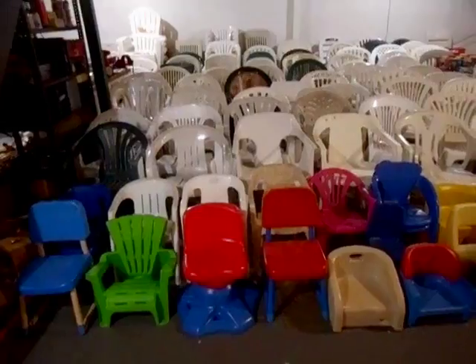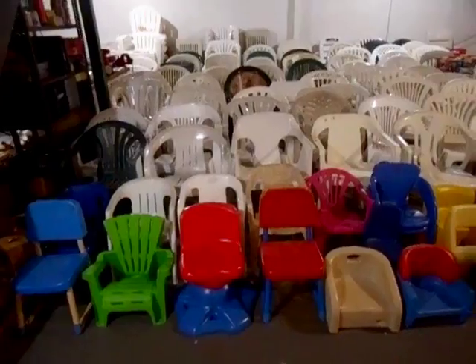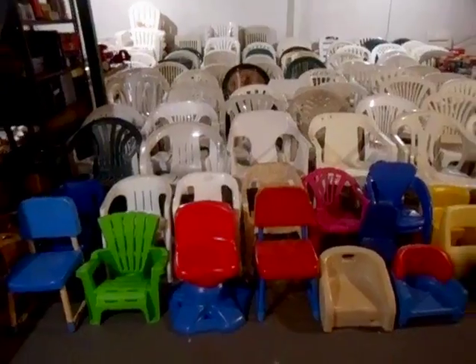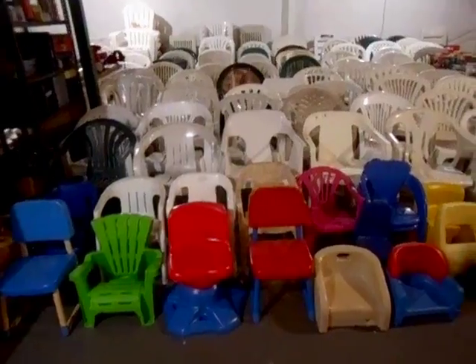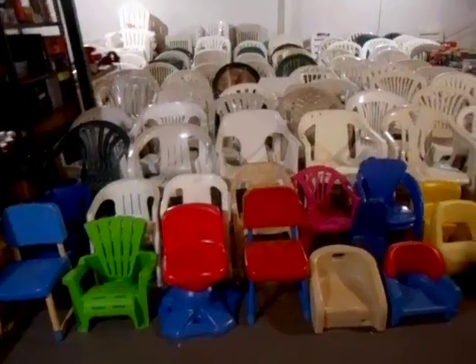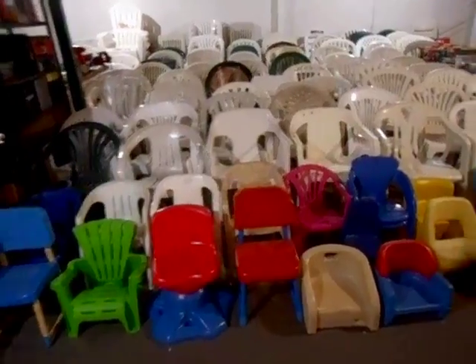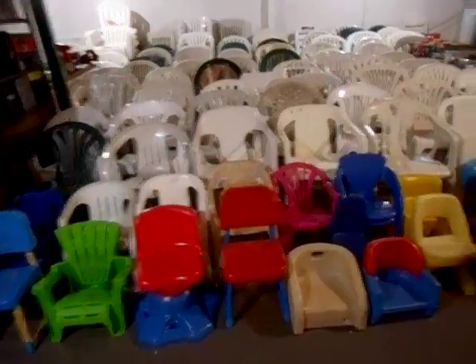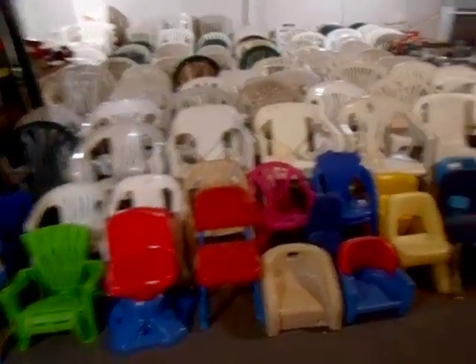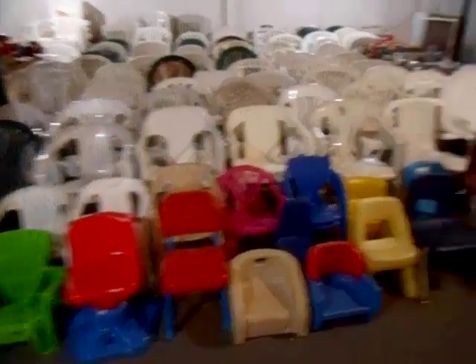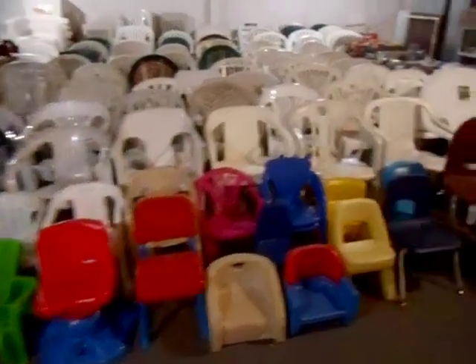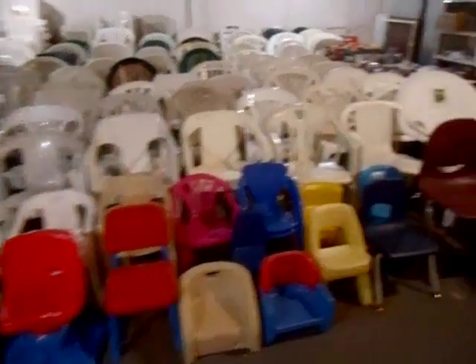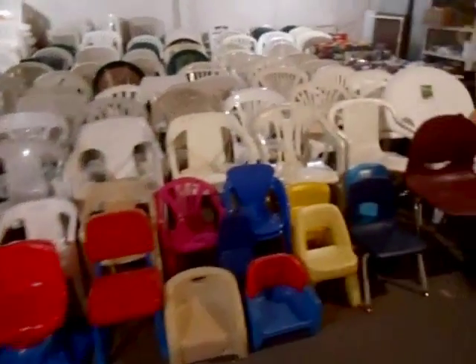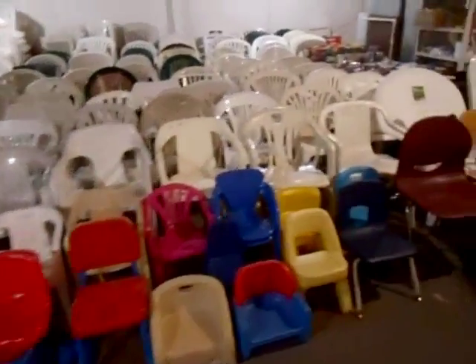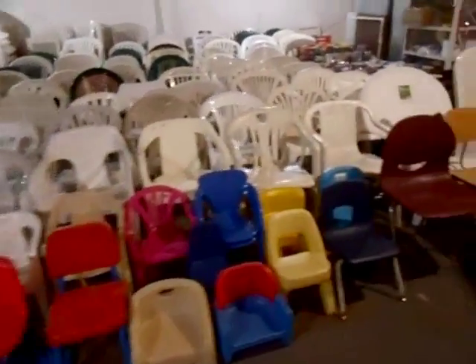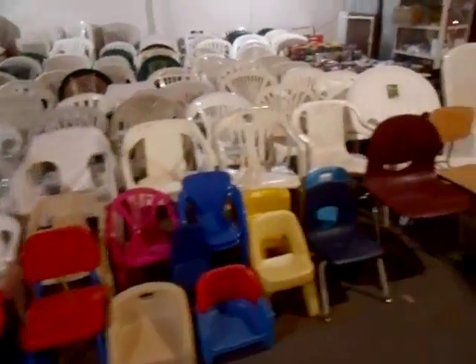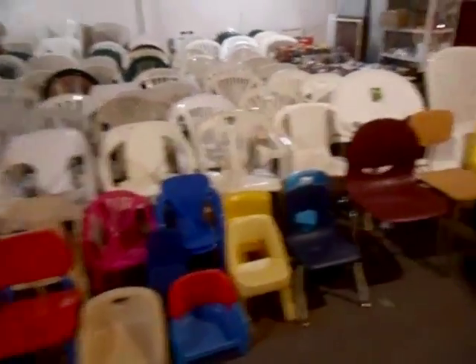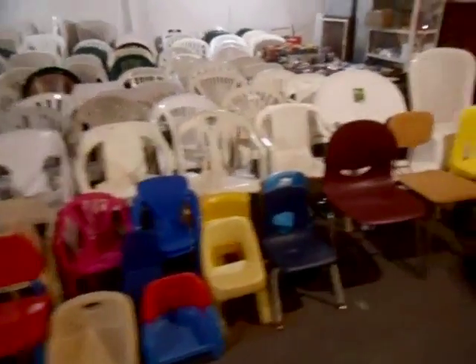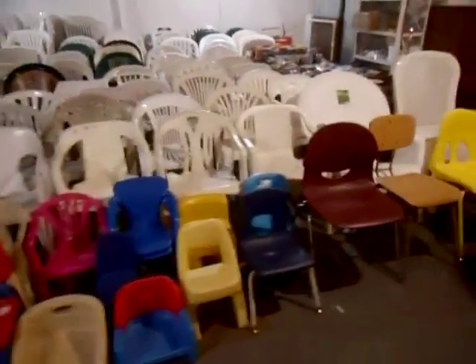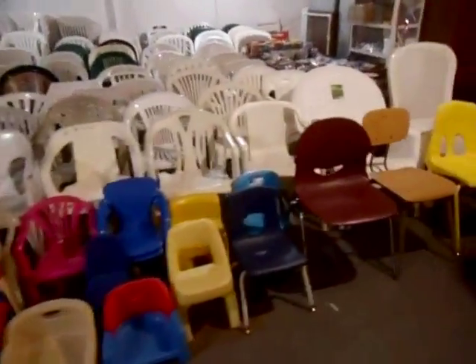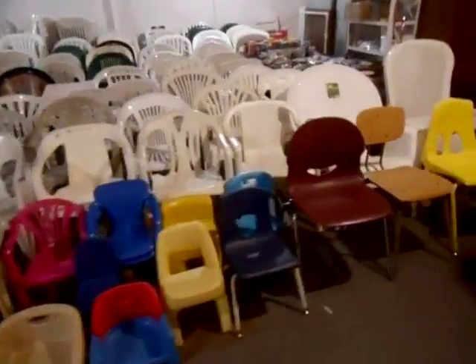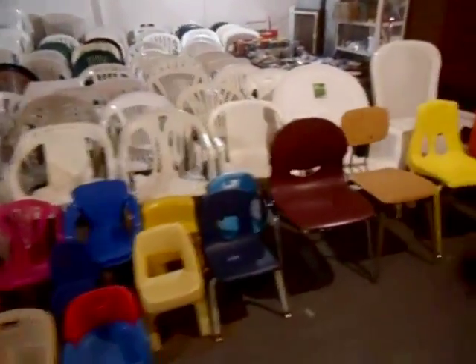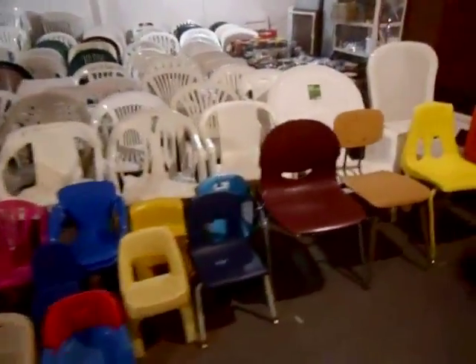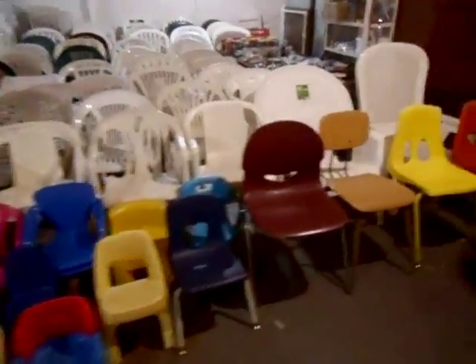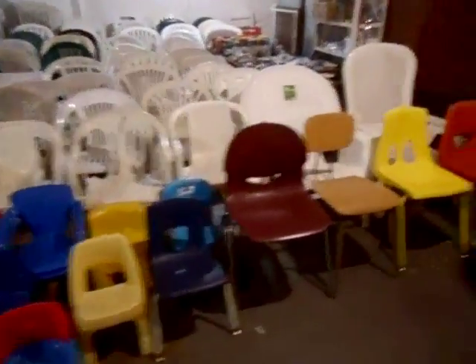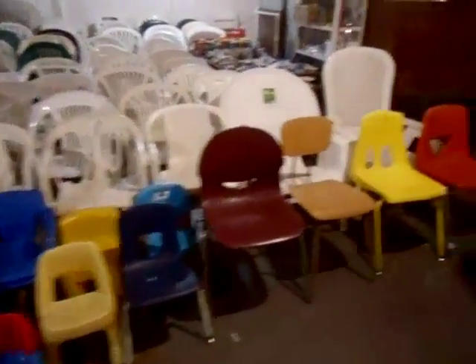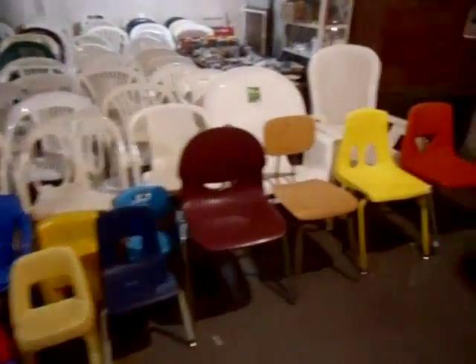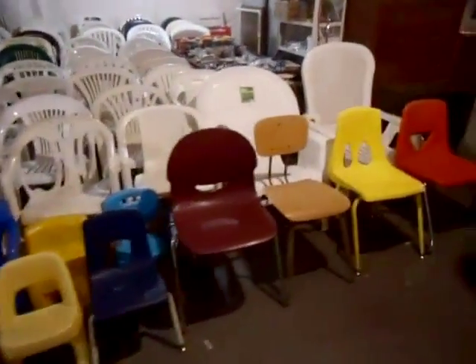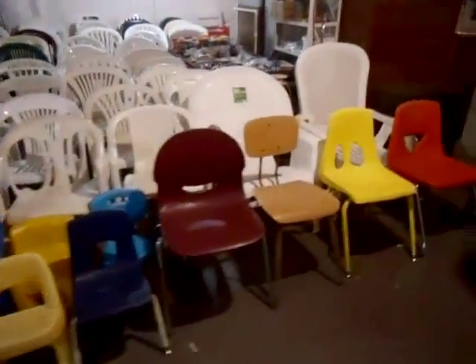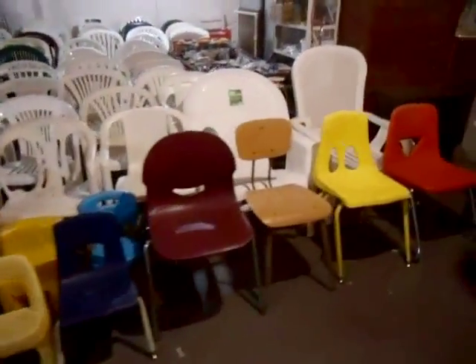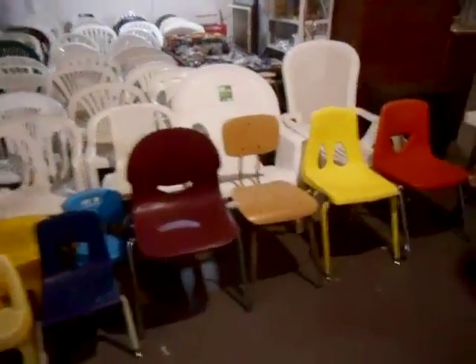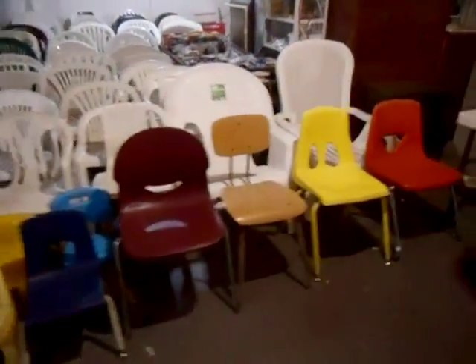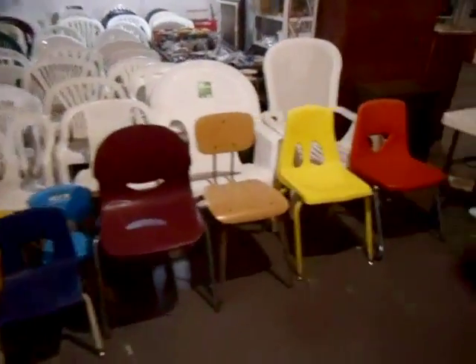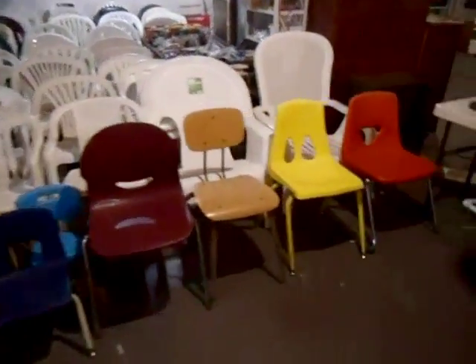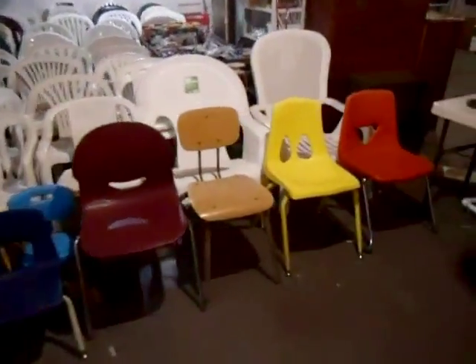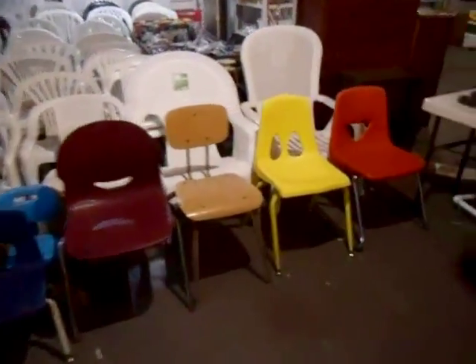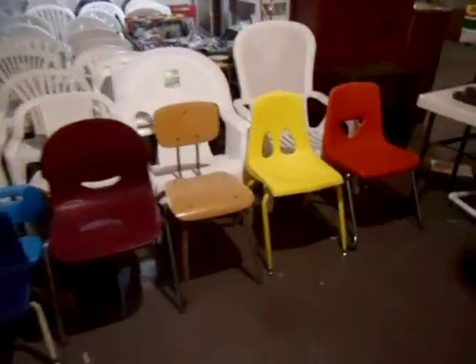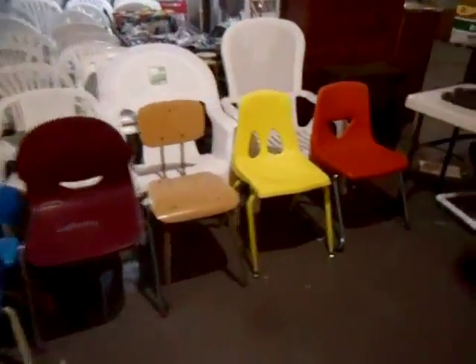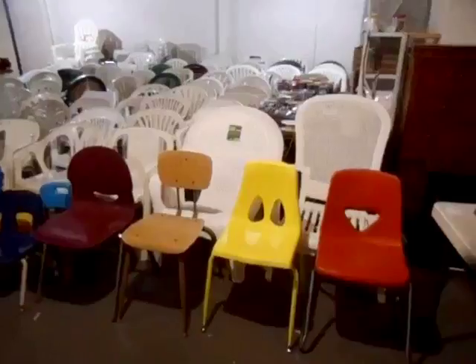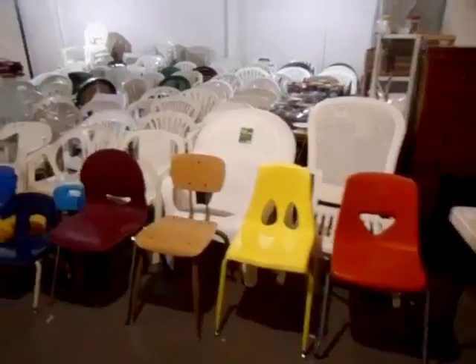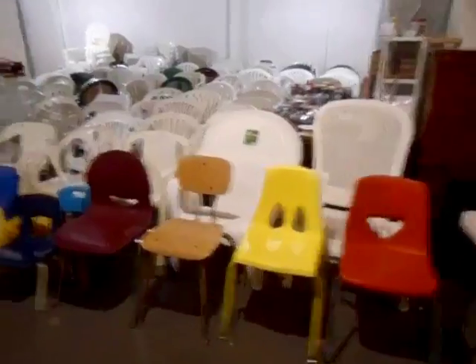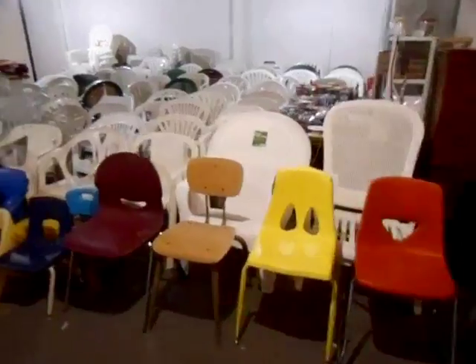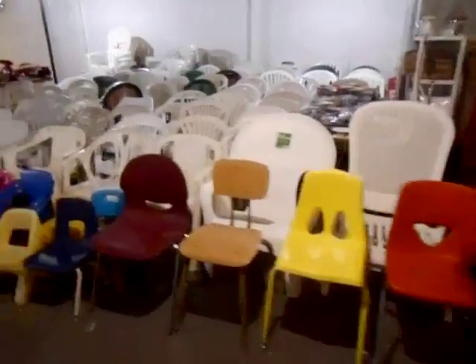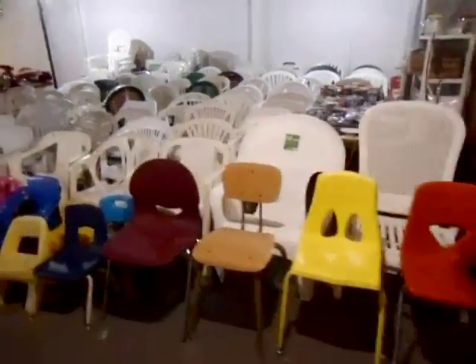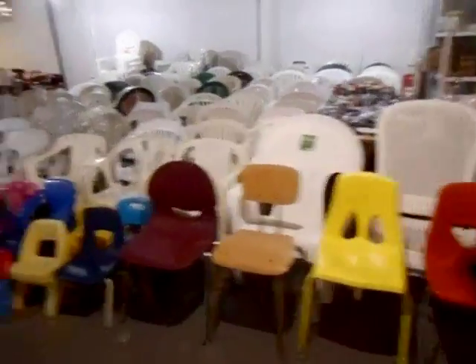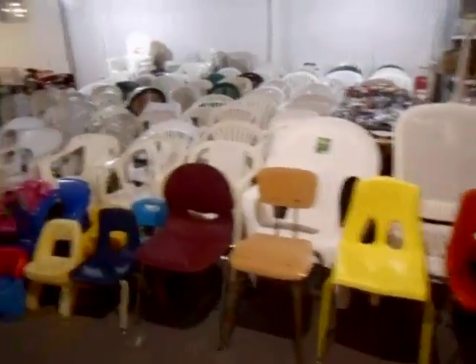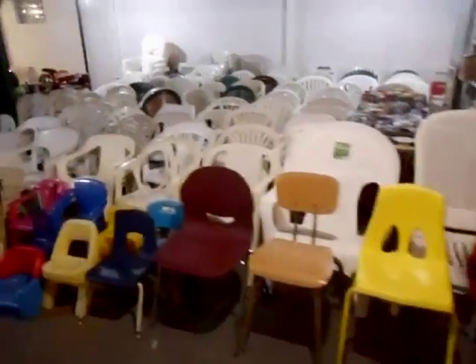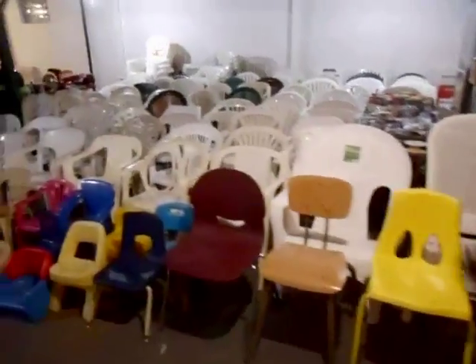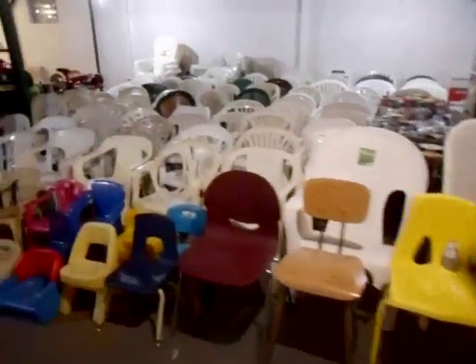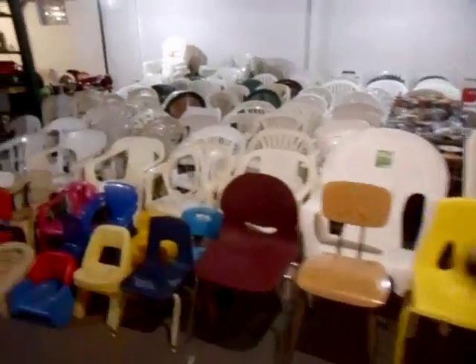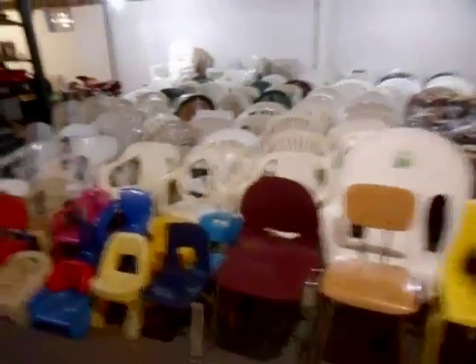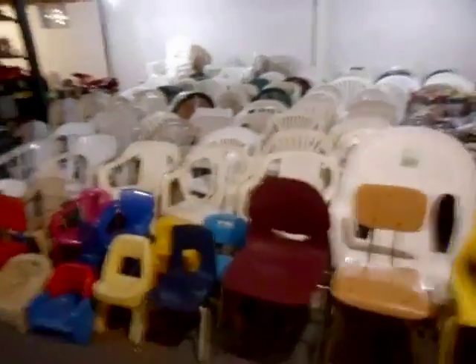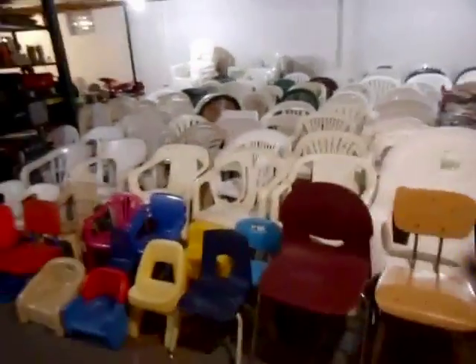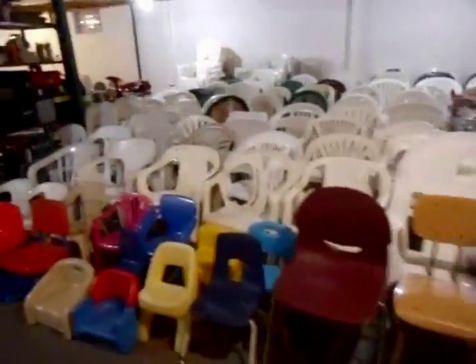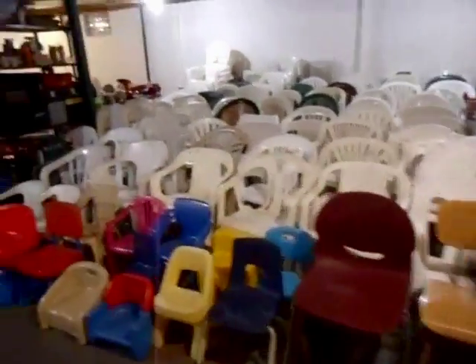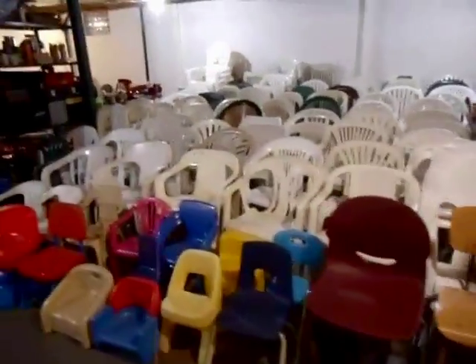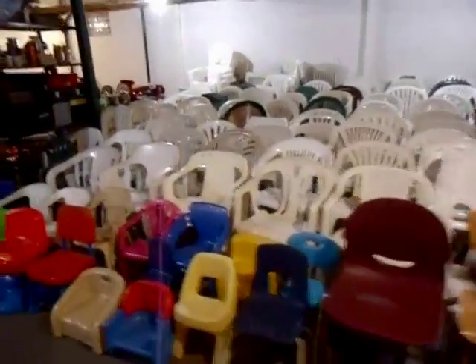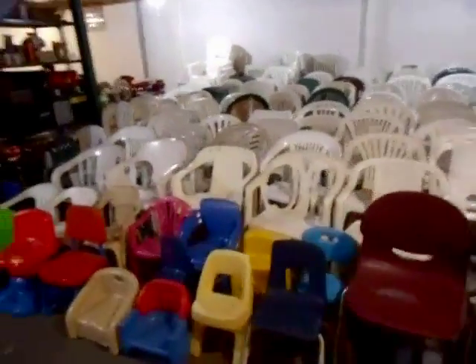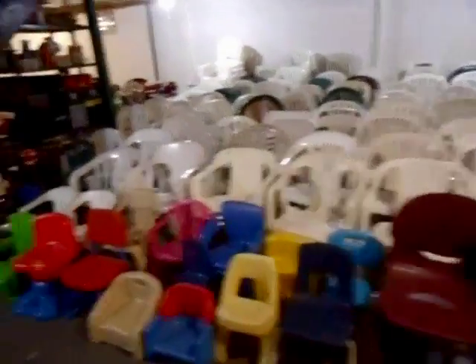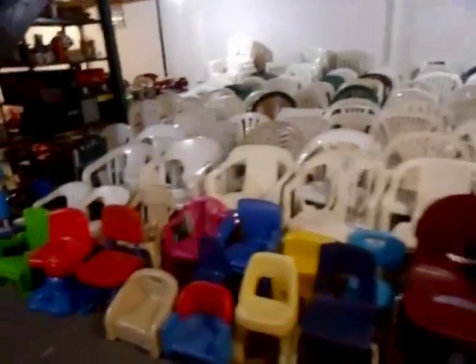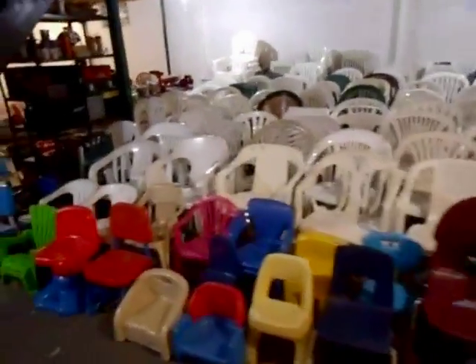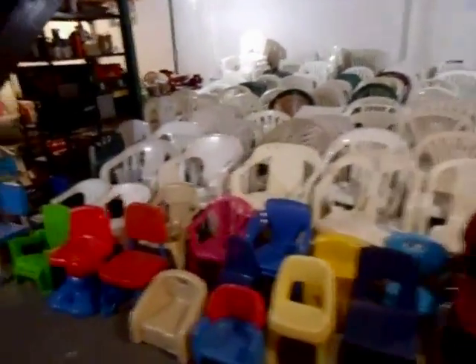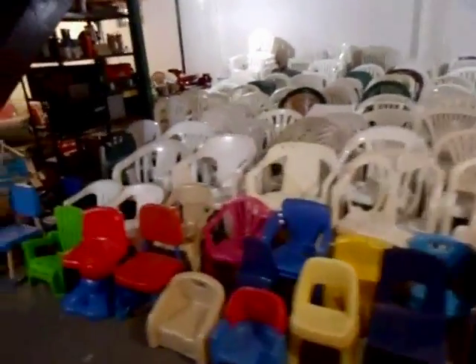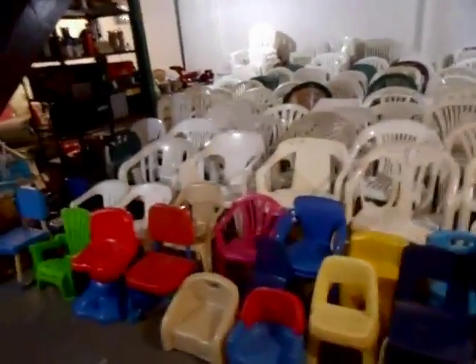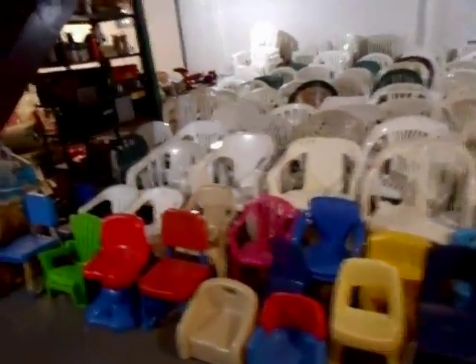Hello, here's my plastic chair collection, all unstacked. Roughly 187 chairs in all.